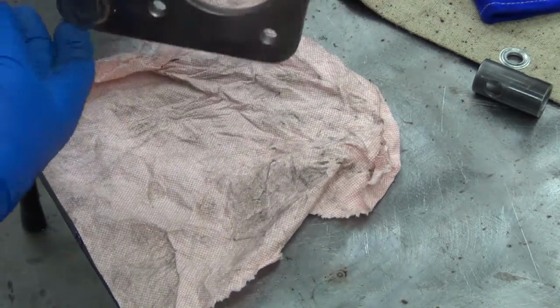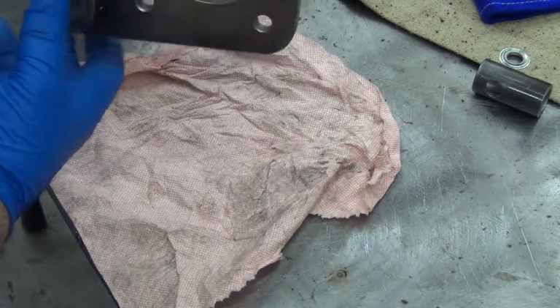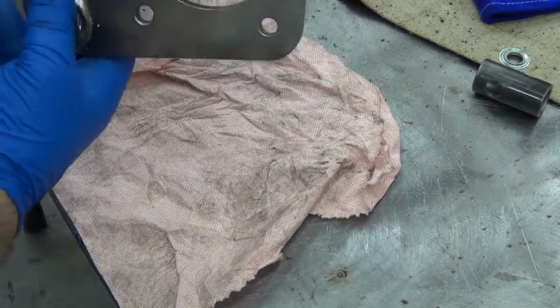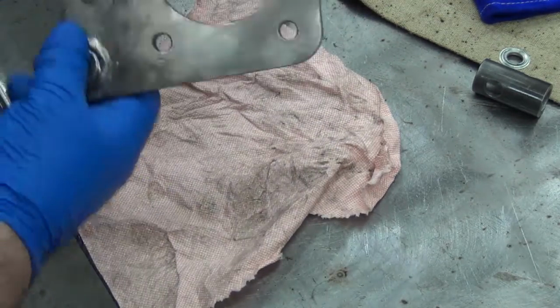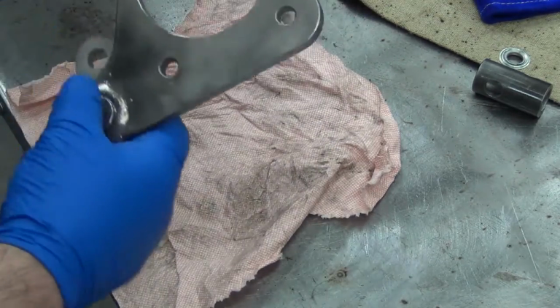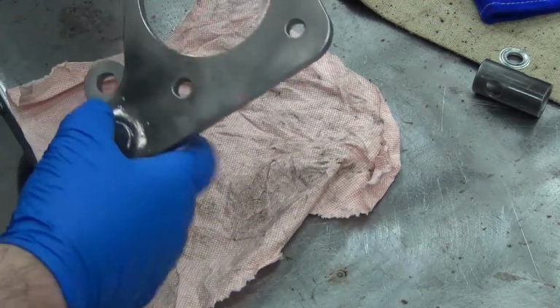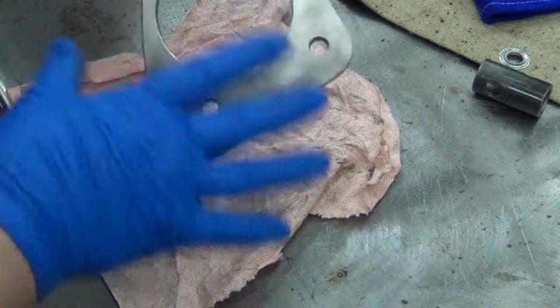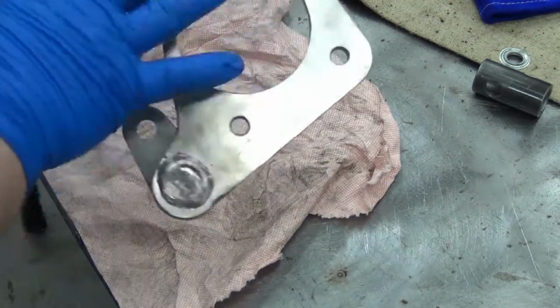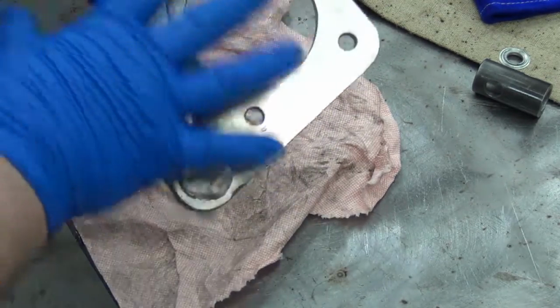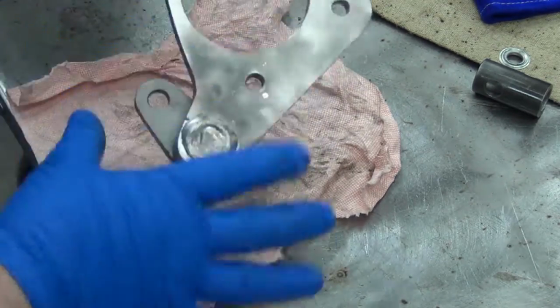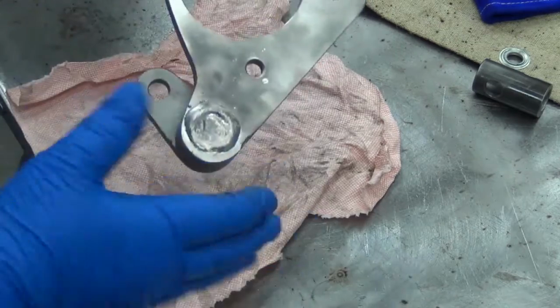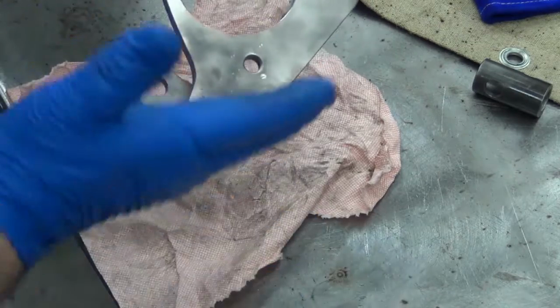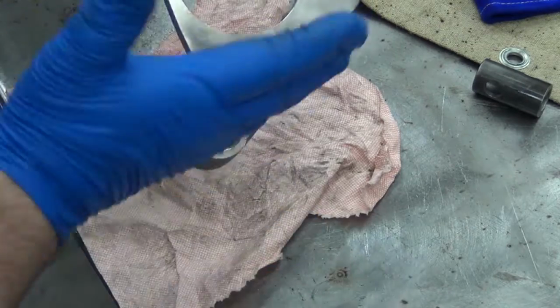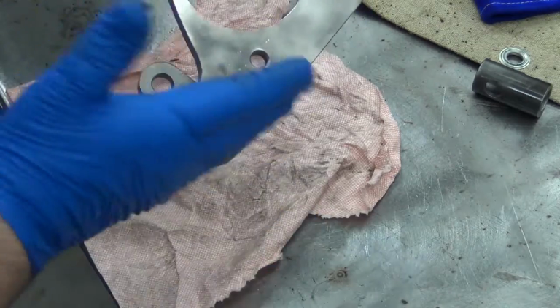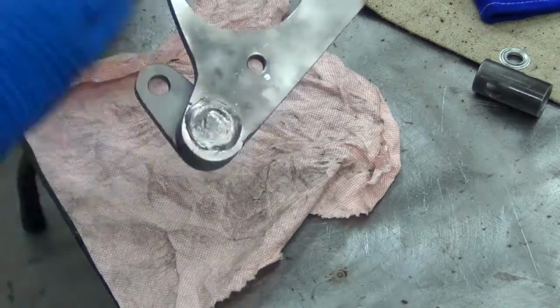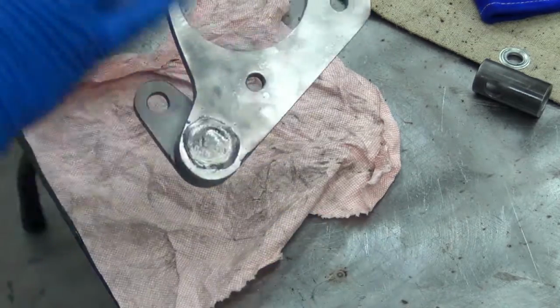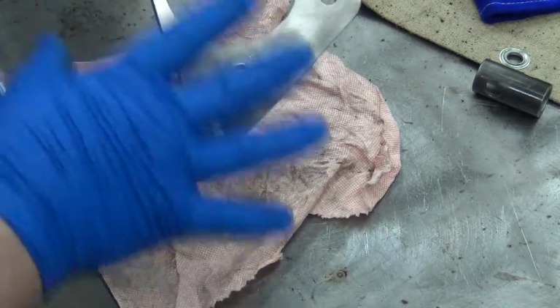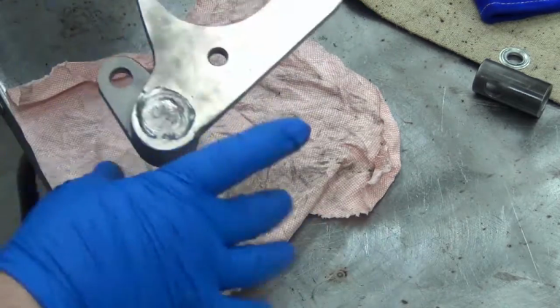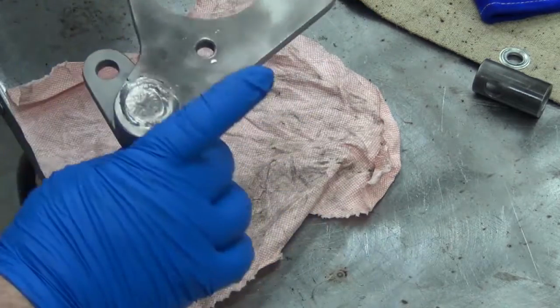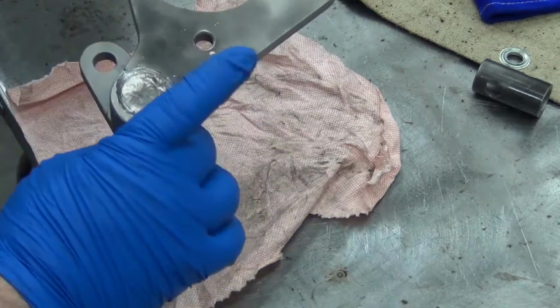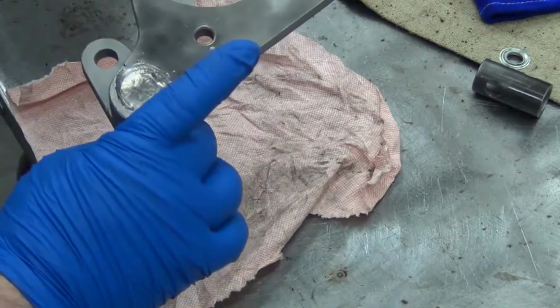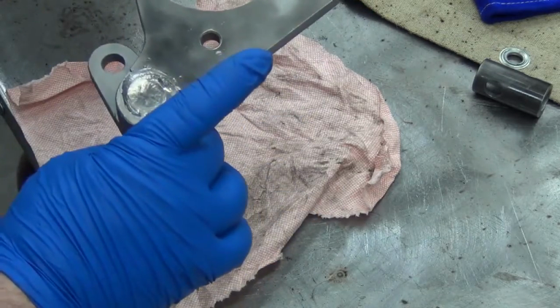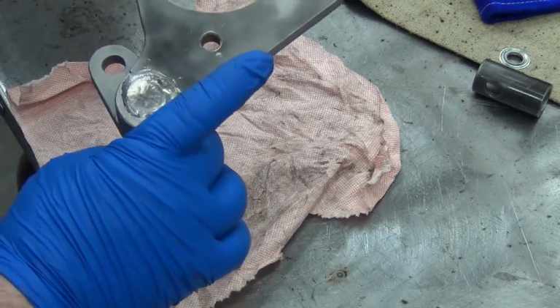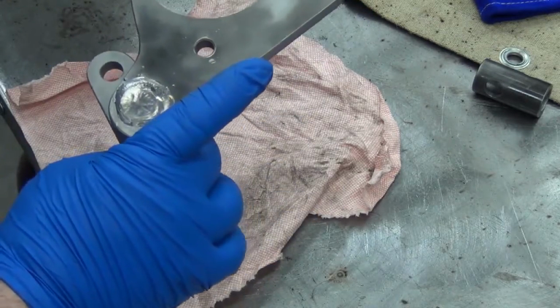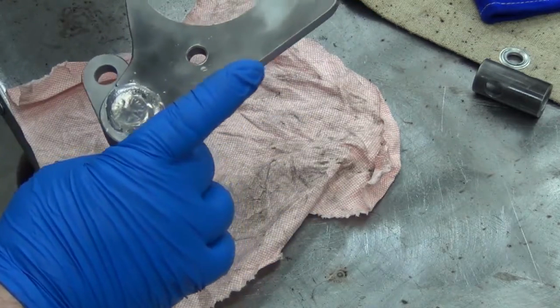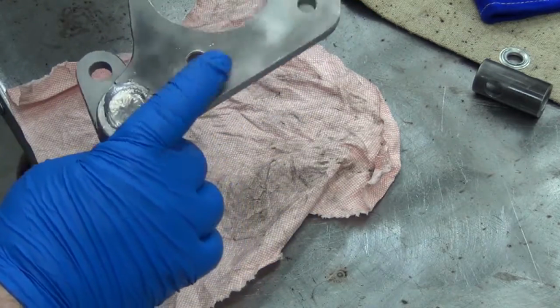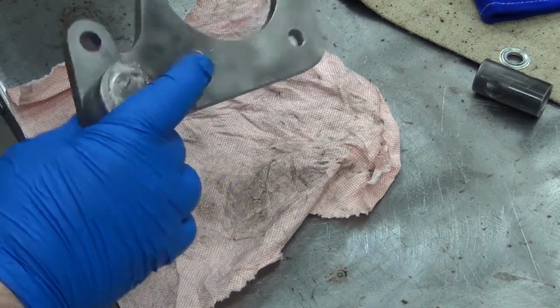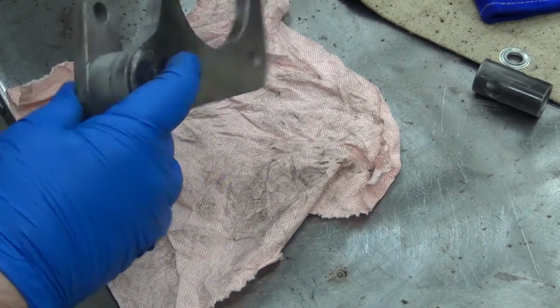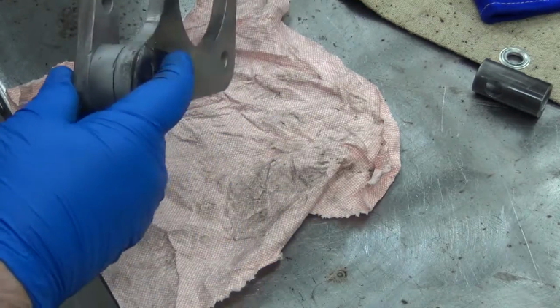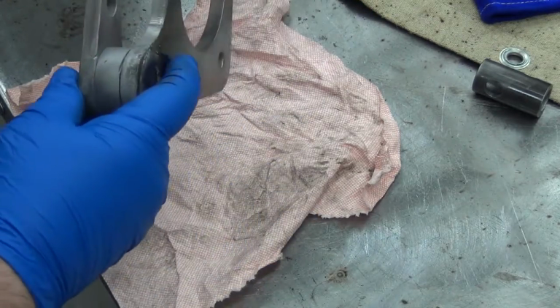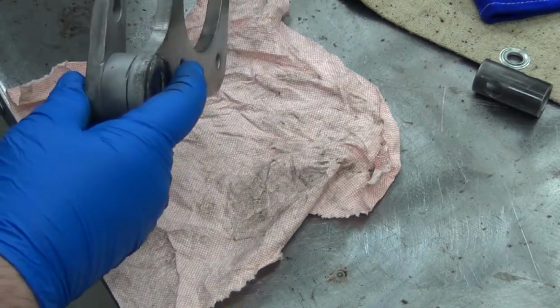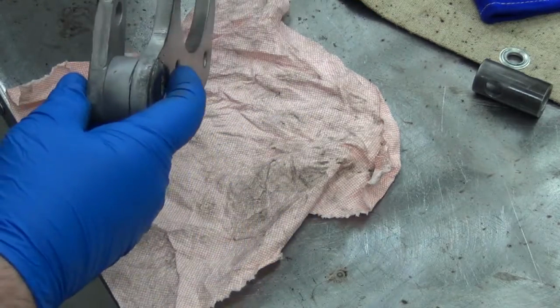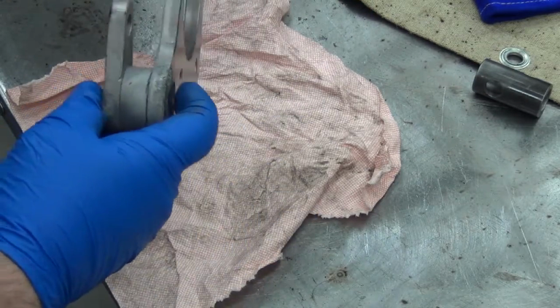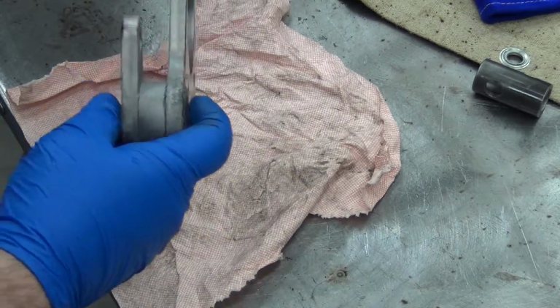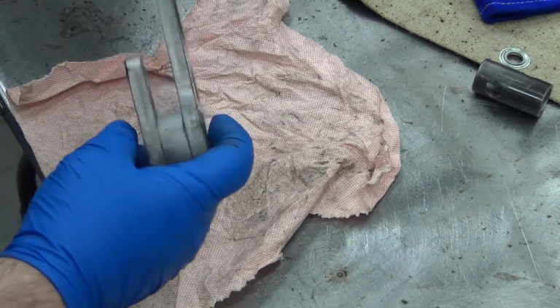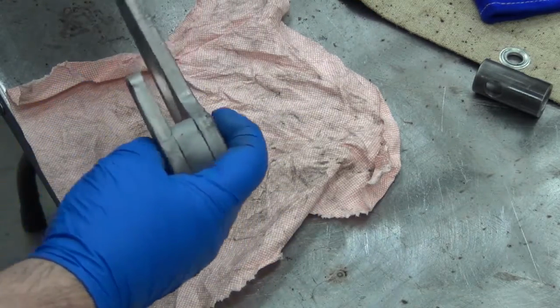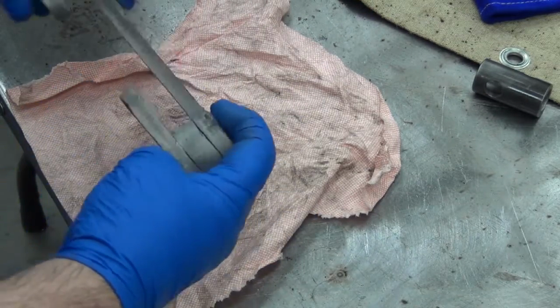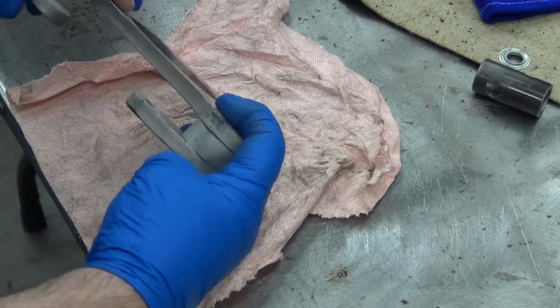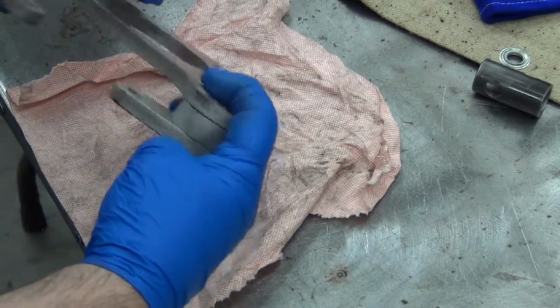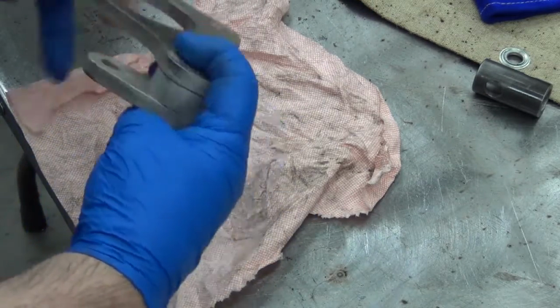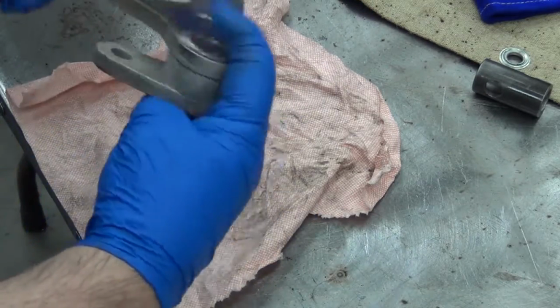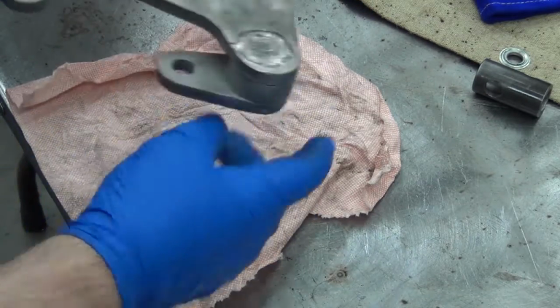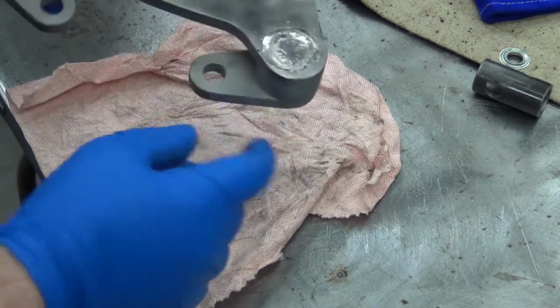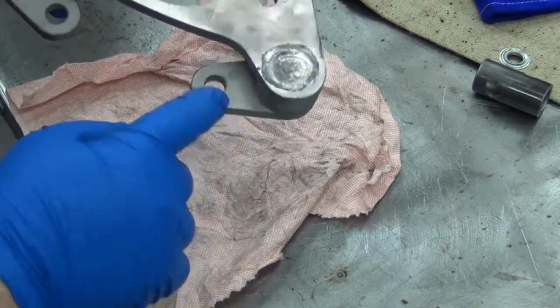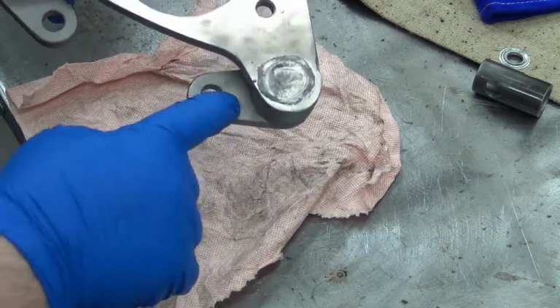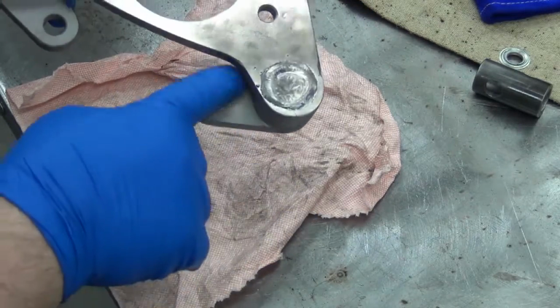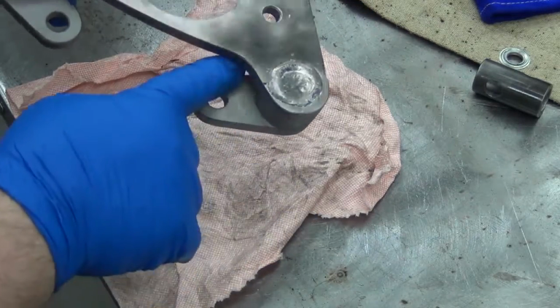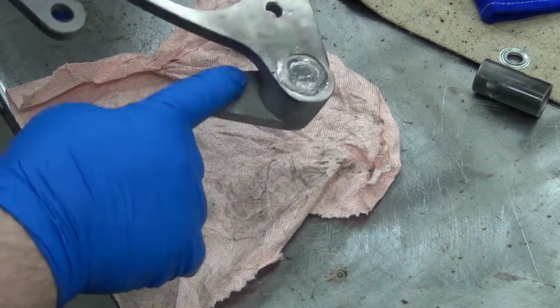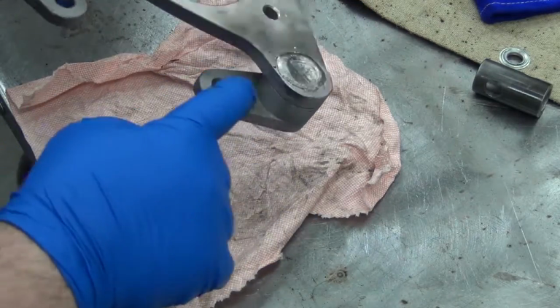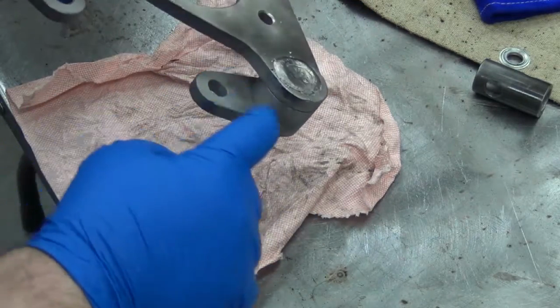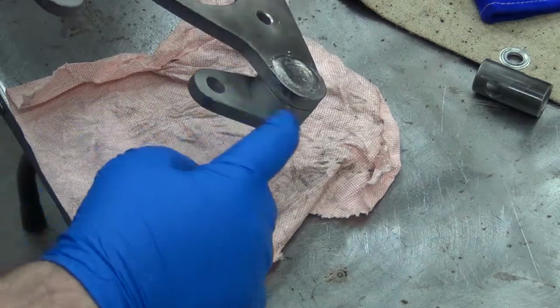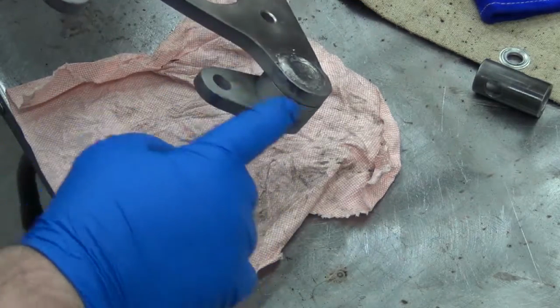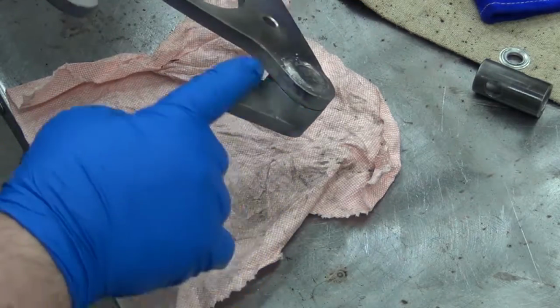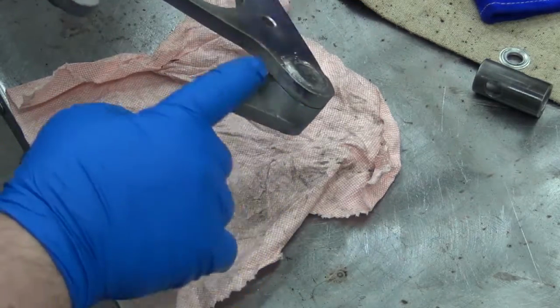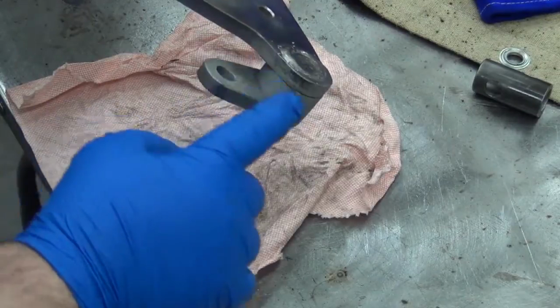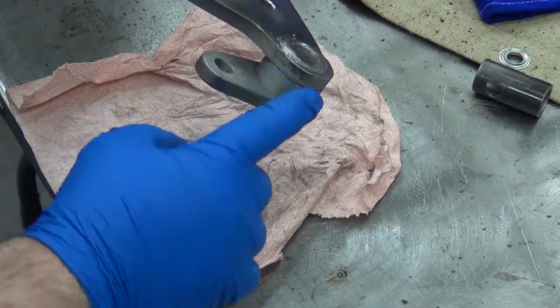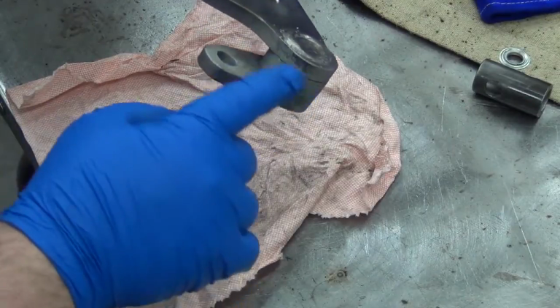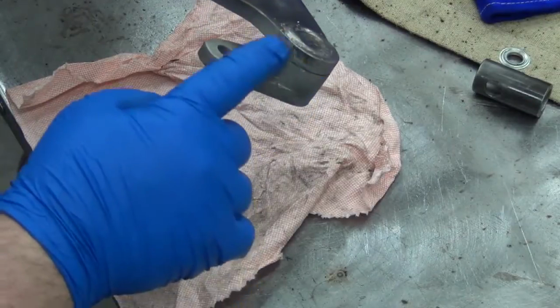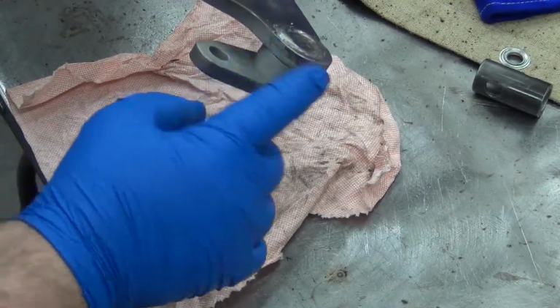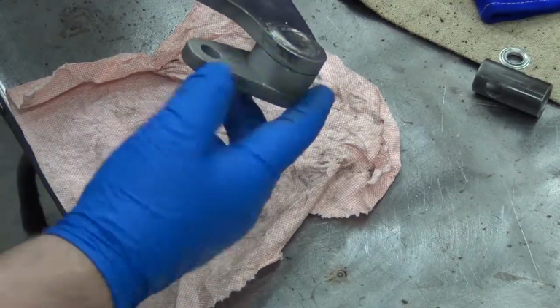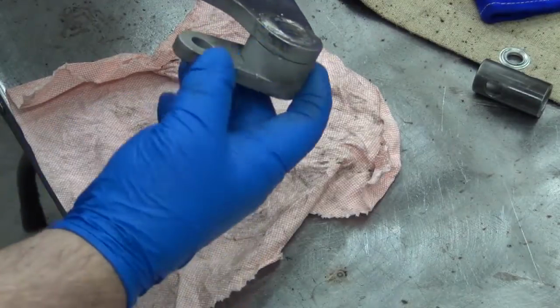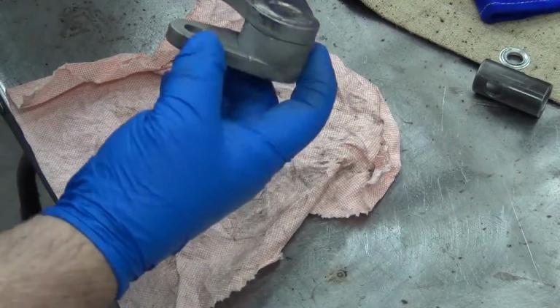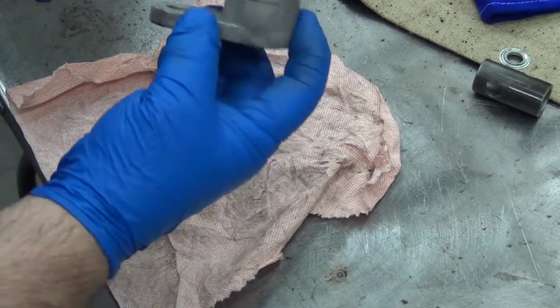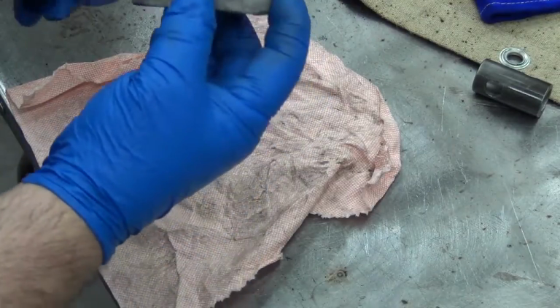This is a test piece — I'm gonna cut it and destroy it, so I'm really not too concerned. But the sandblaster did a much easier, better job of getting the brown garbage off from the anti-spatter.